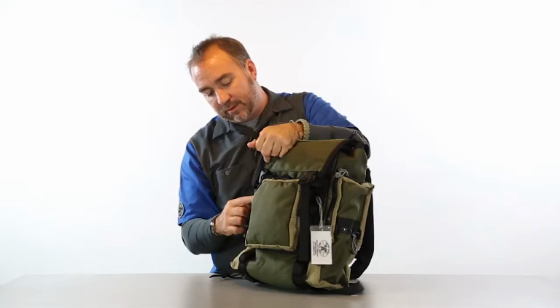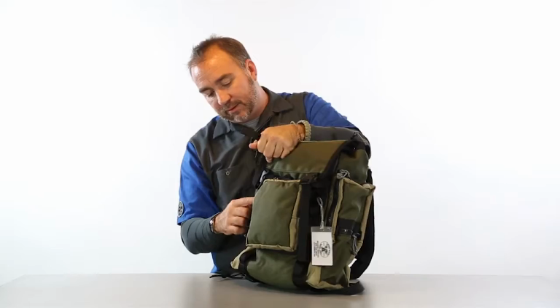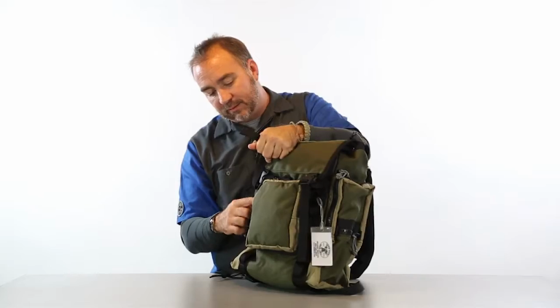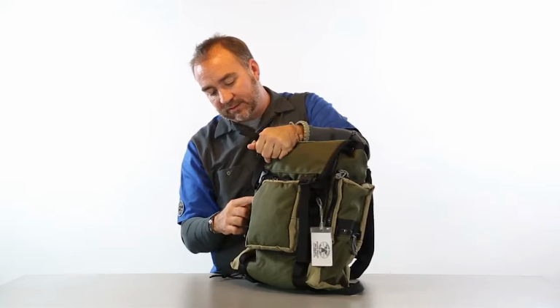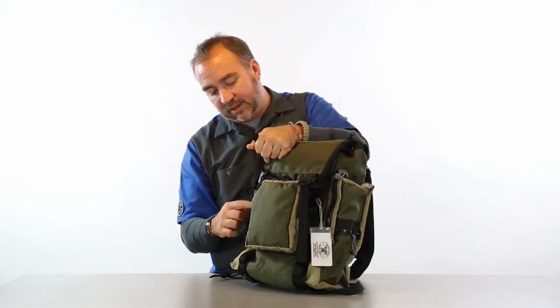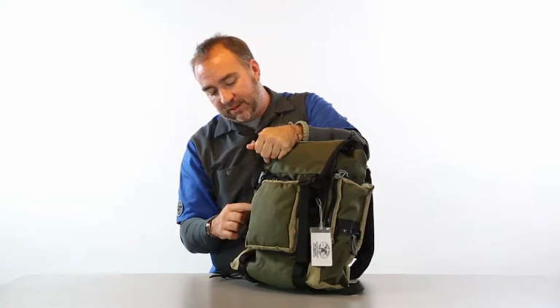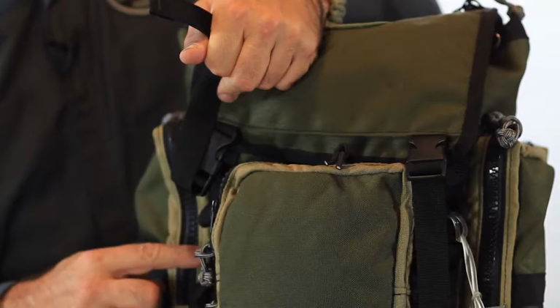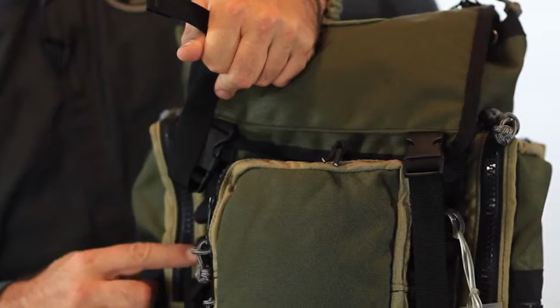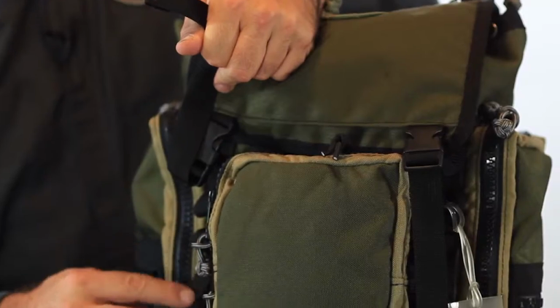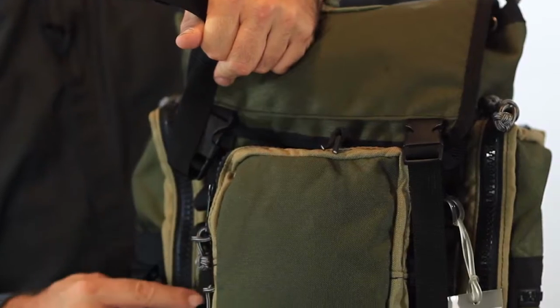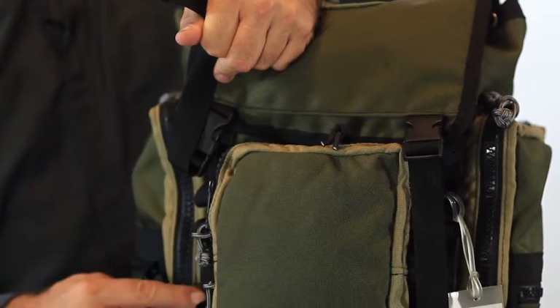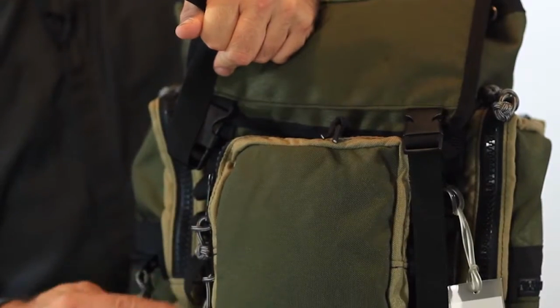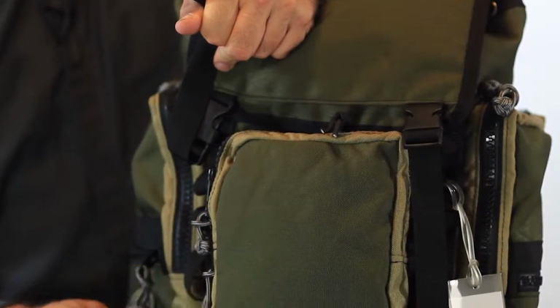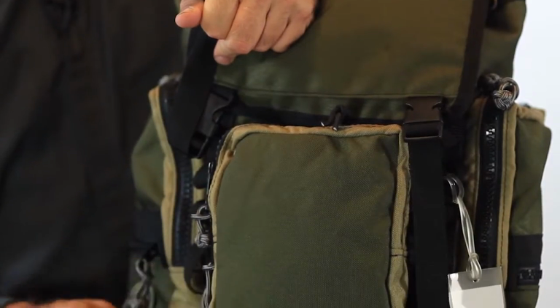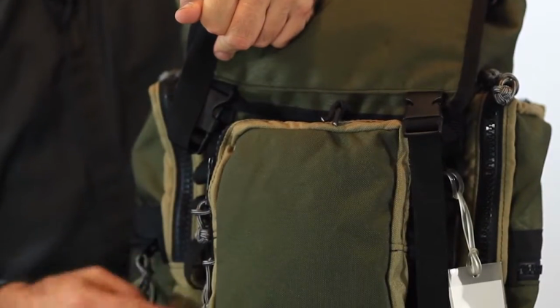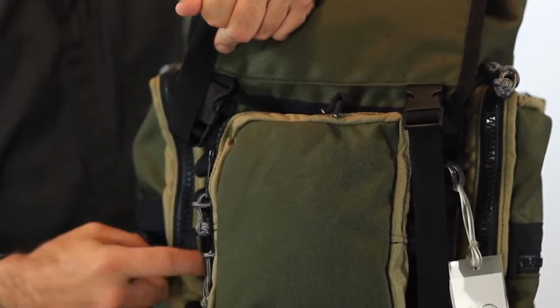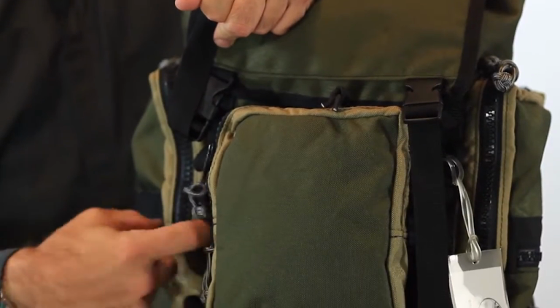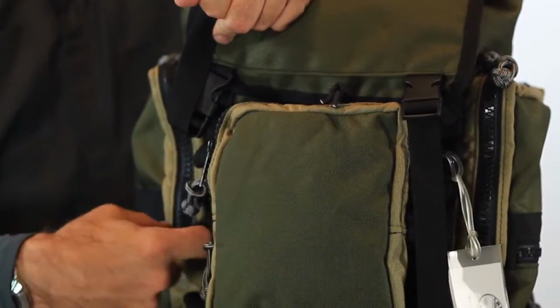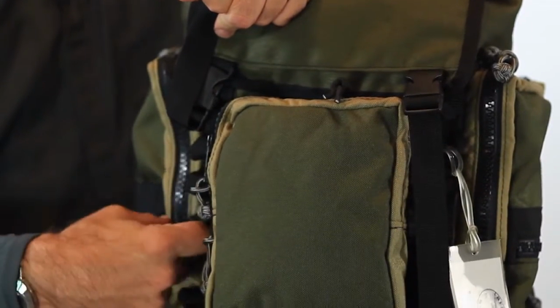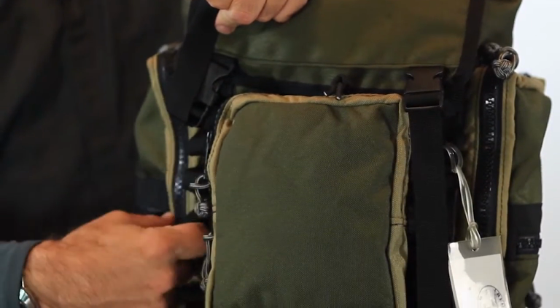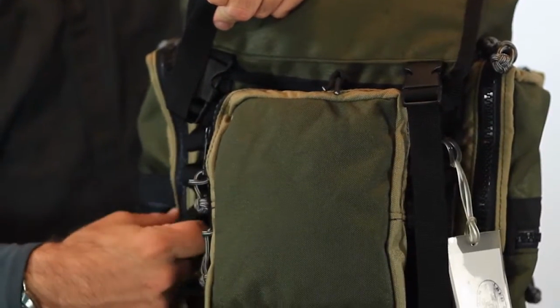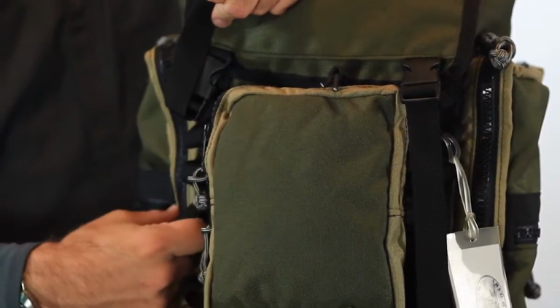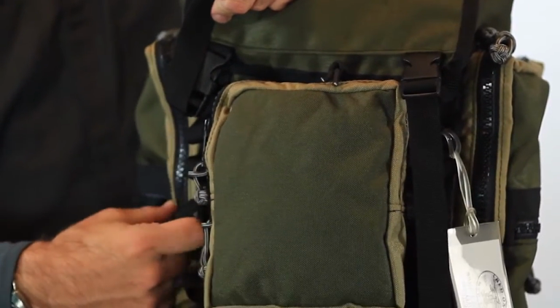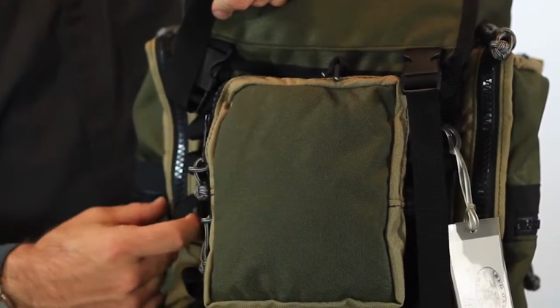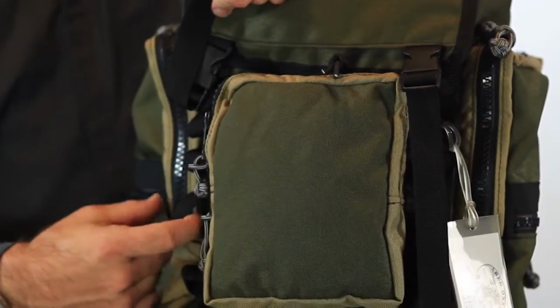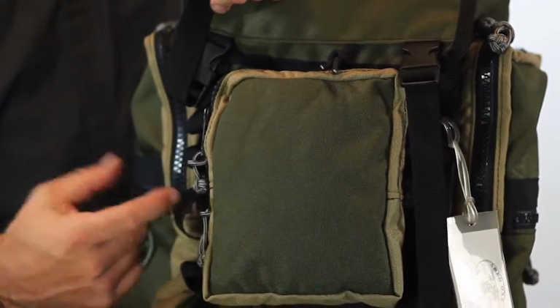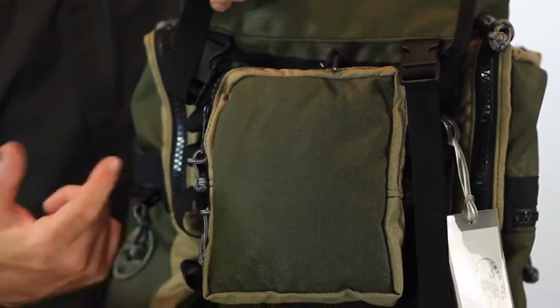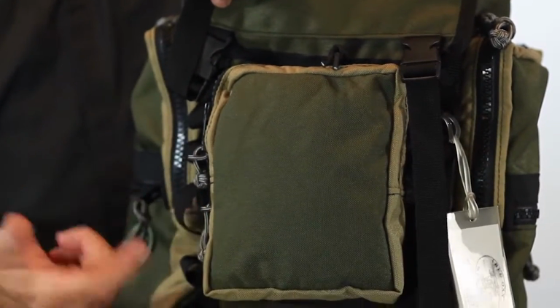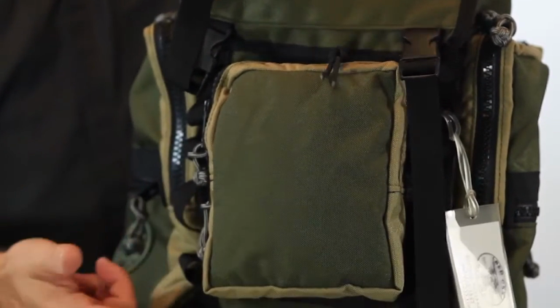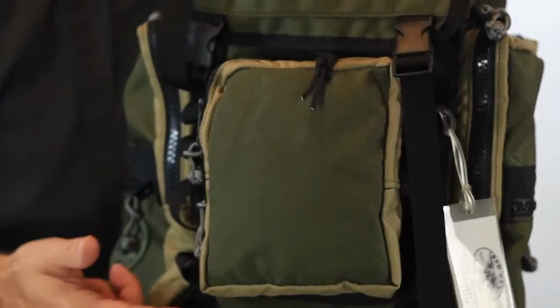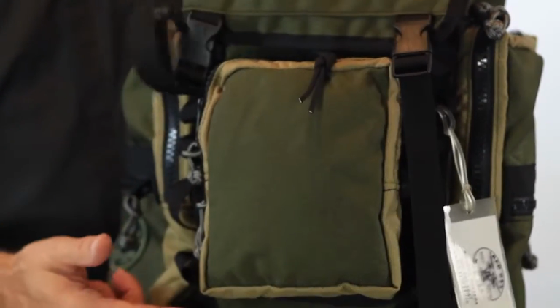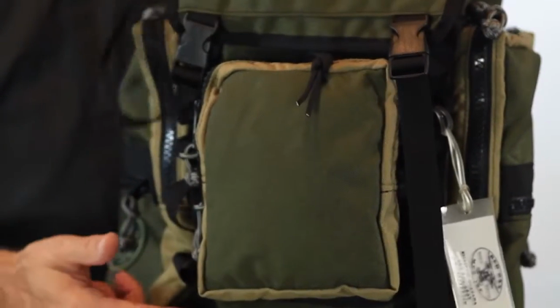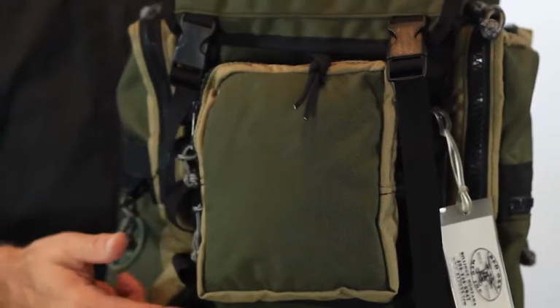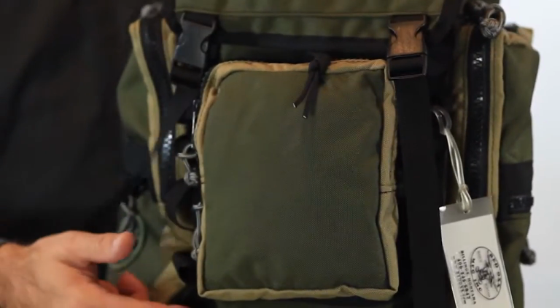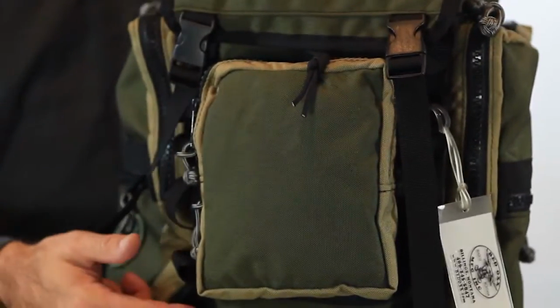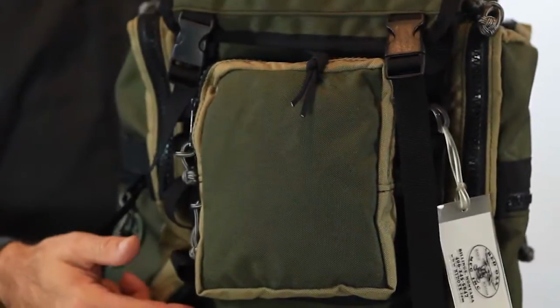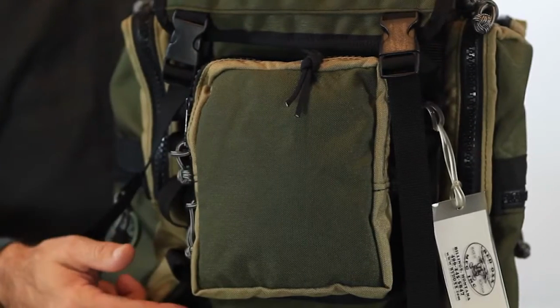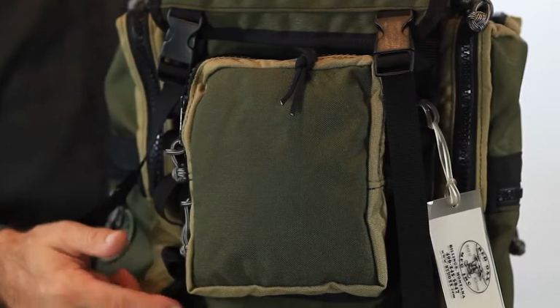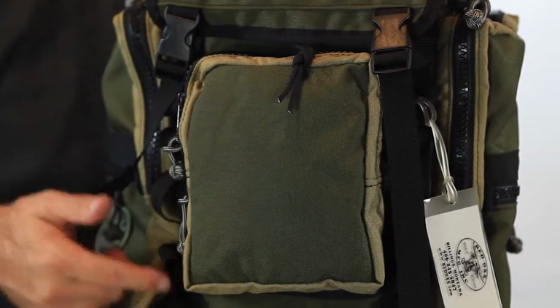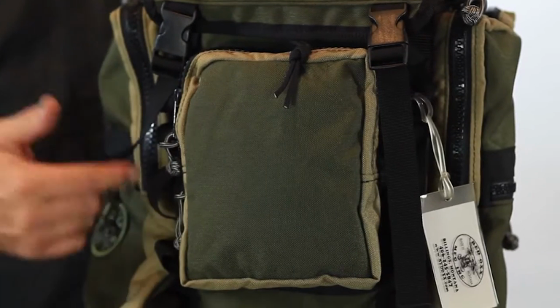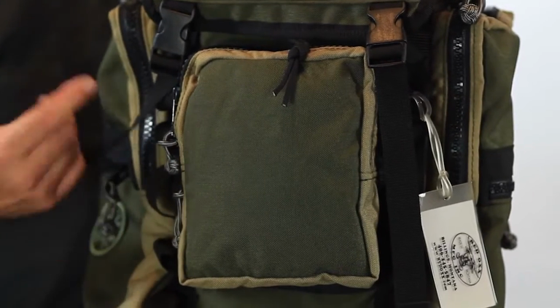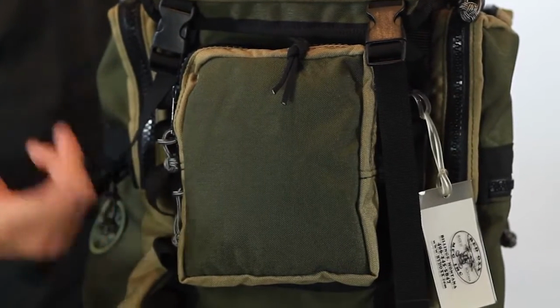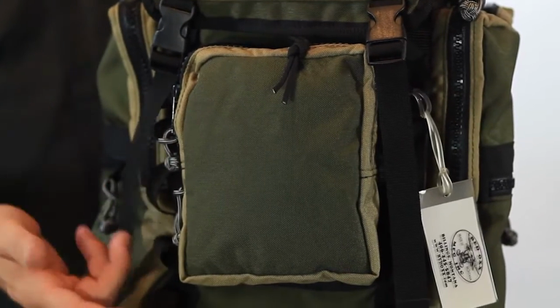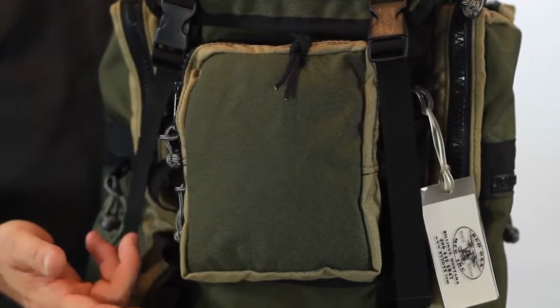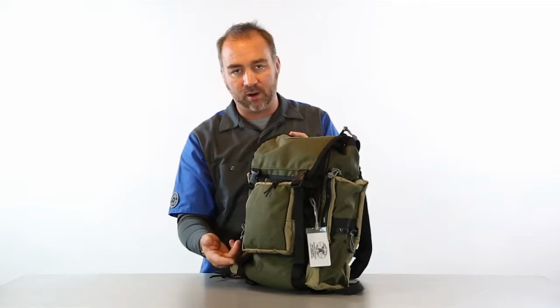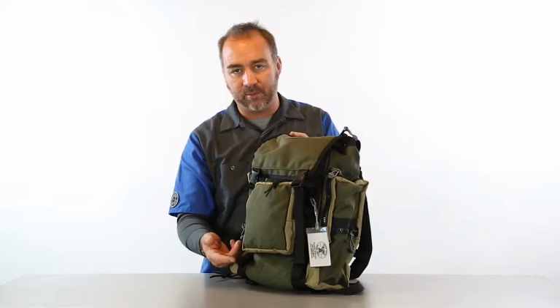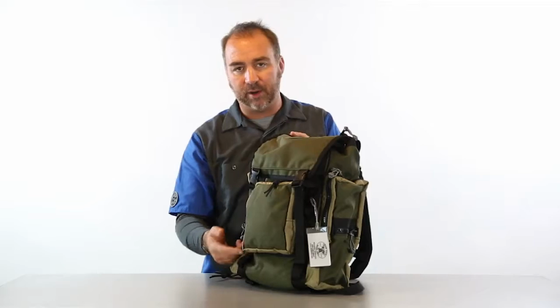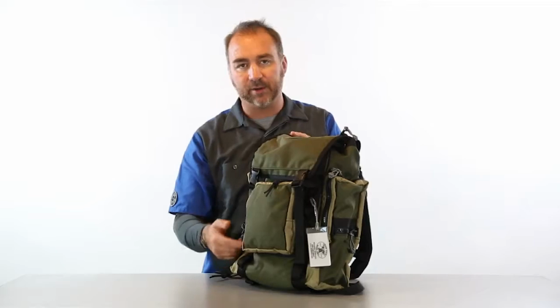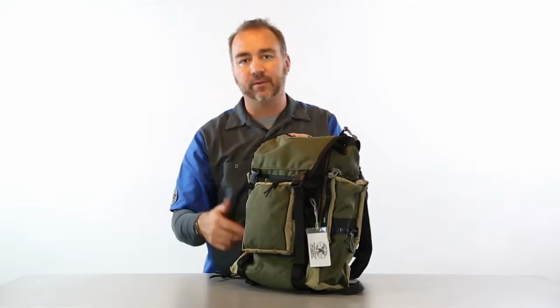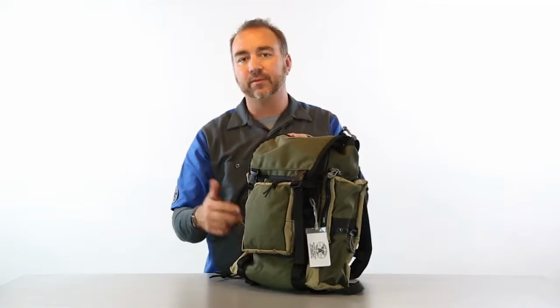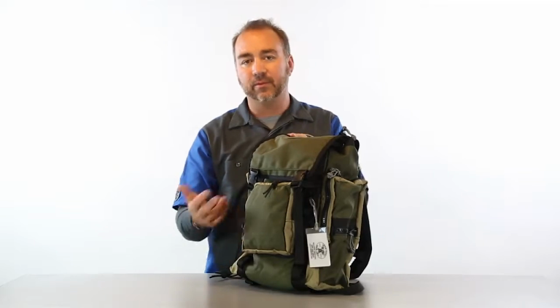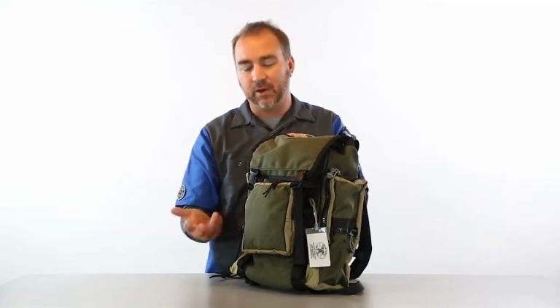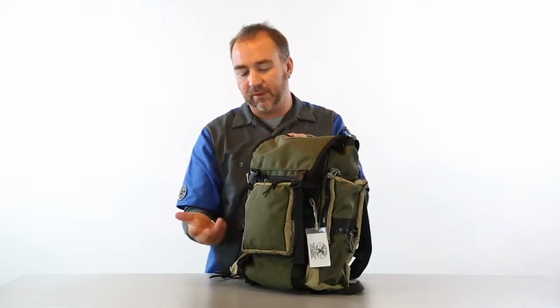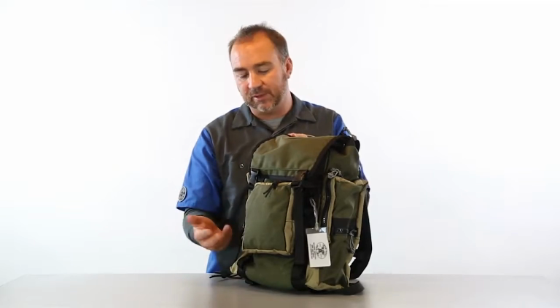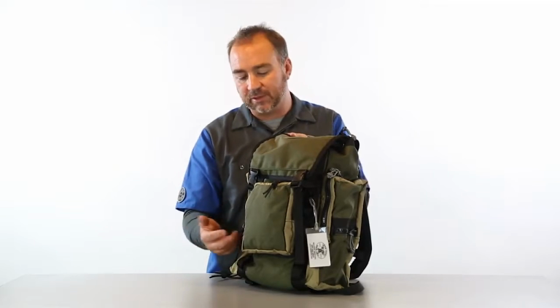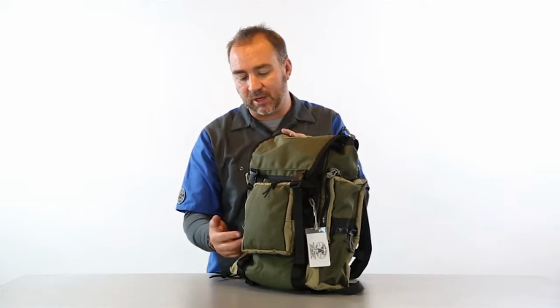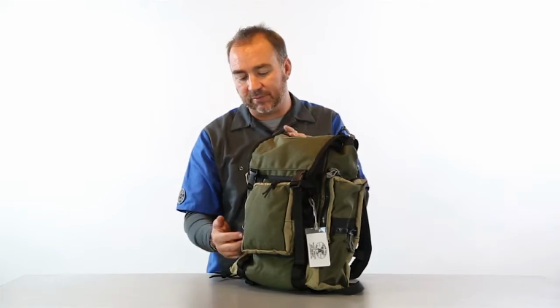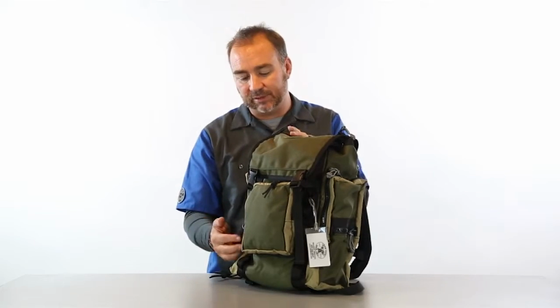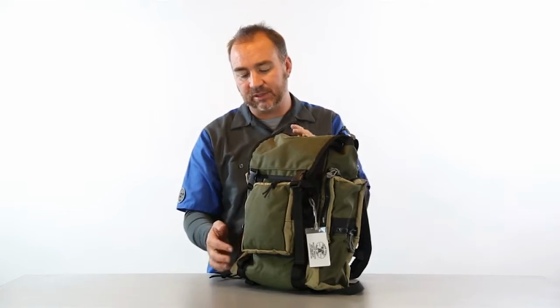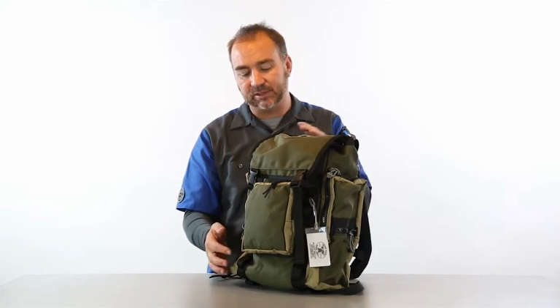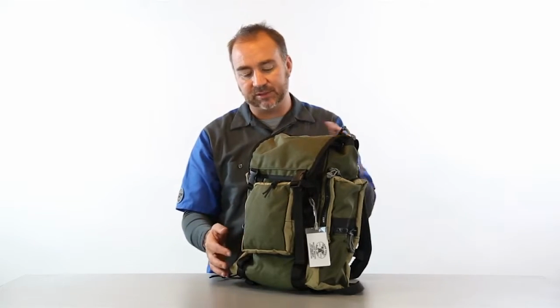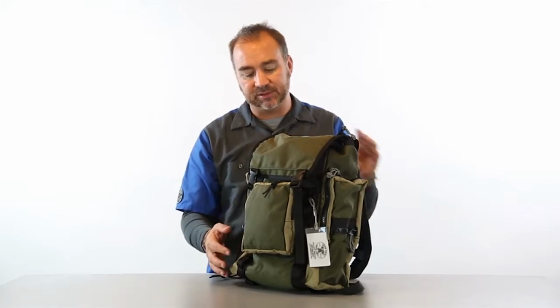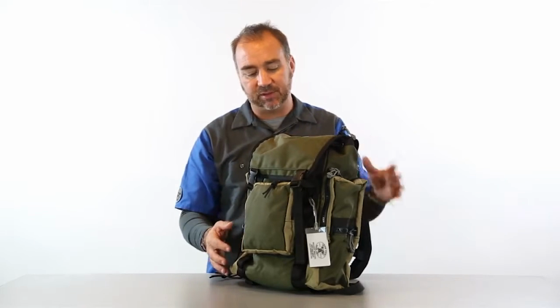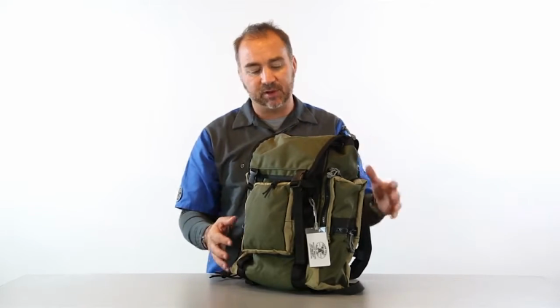It's got daisy chains here where you can clip a carabiner on, hang some Chaco sandals, a water bottle, whatever your travel accessories are.